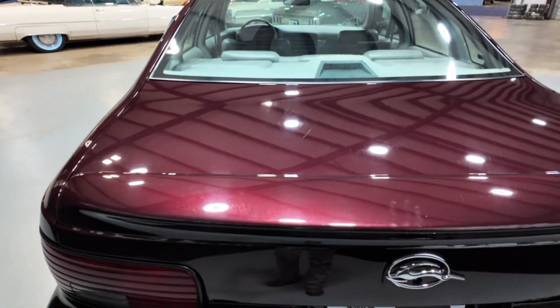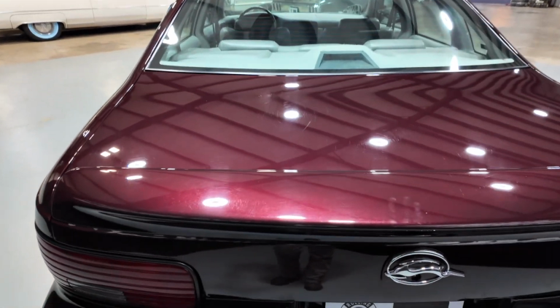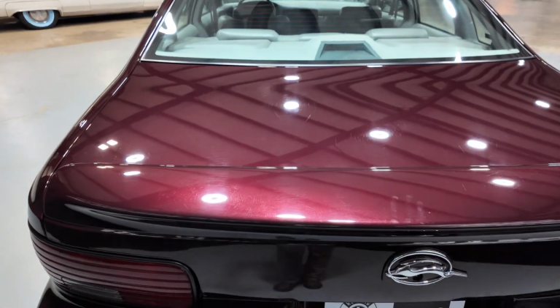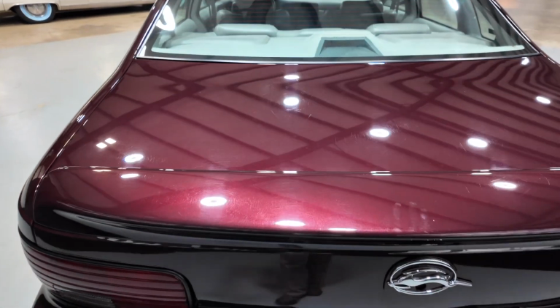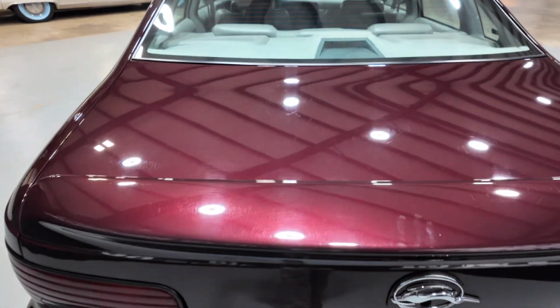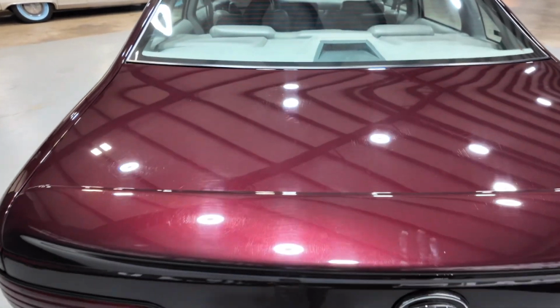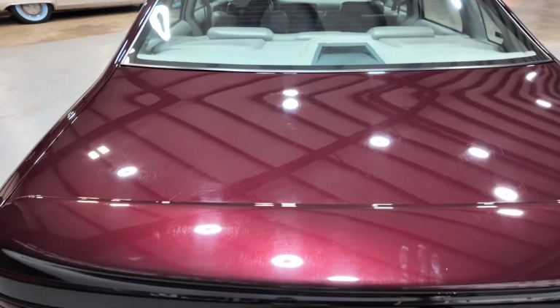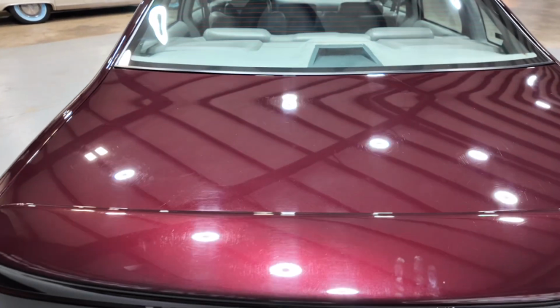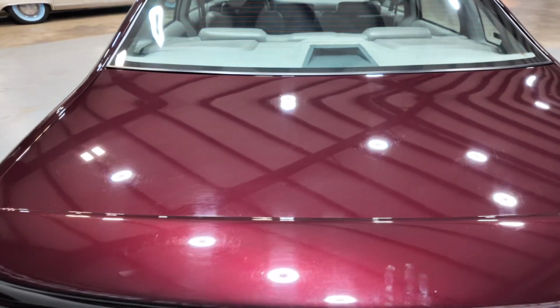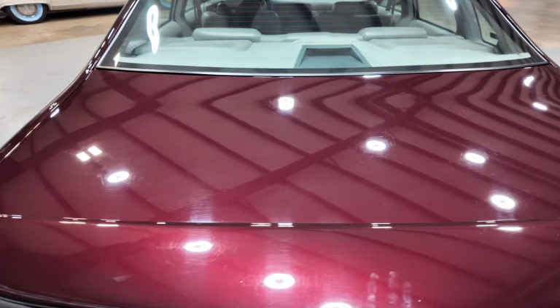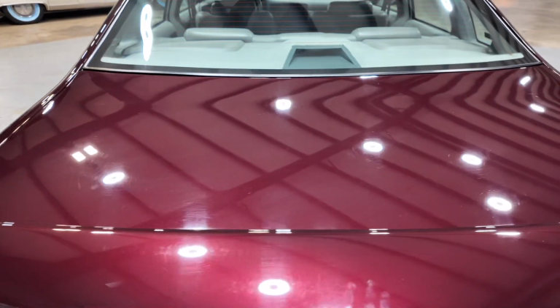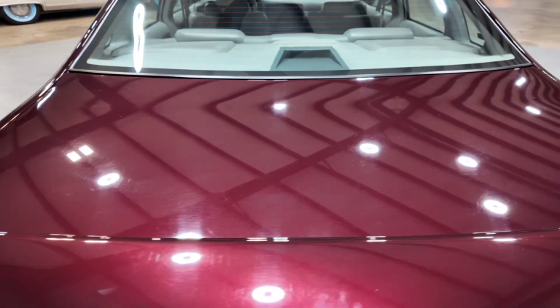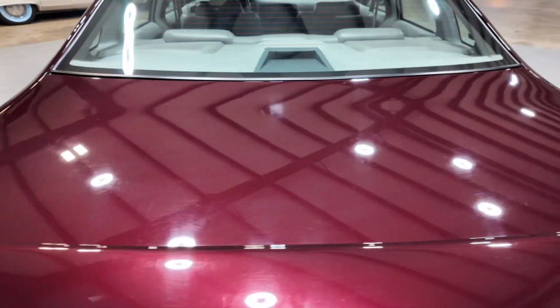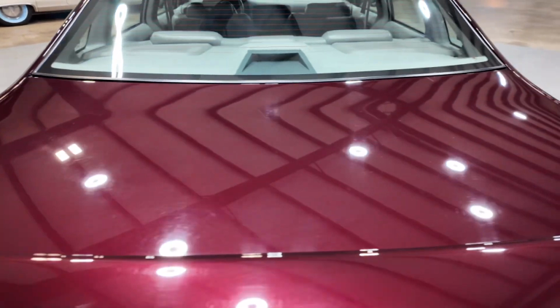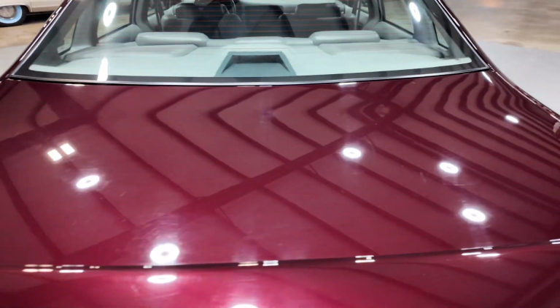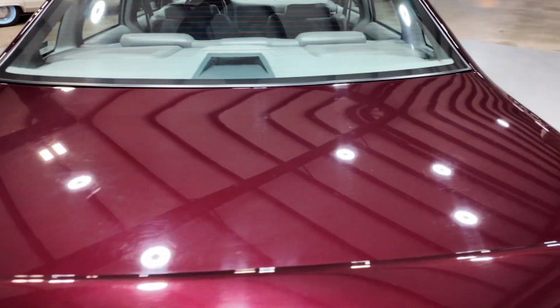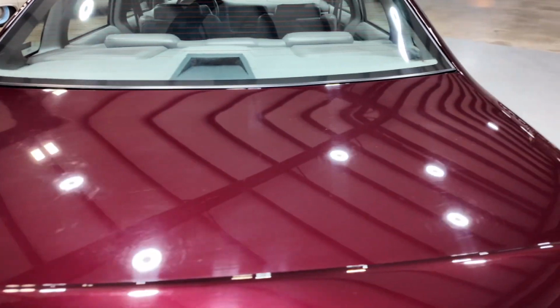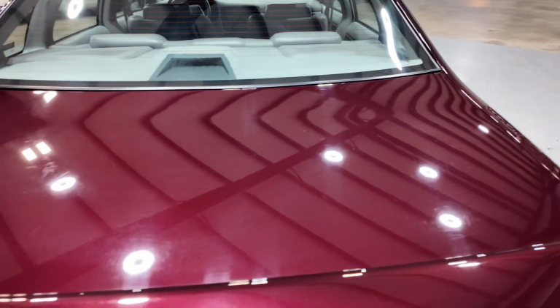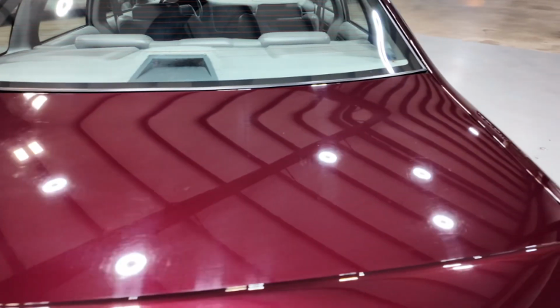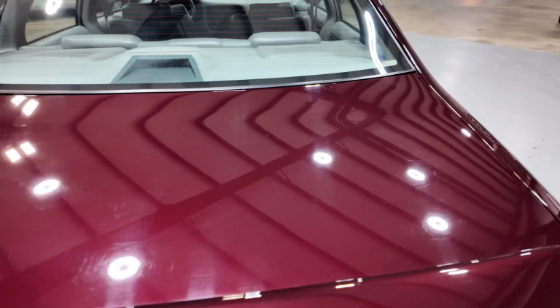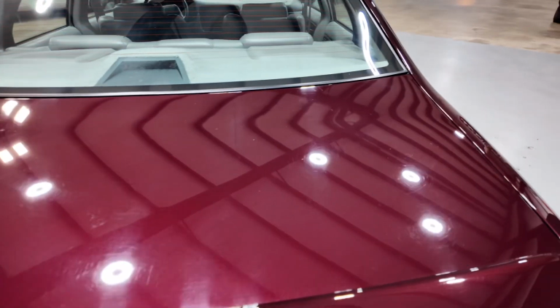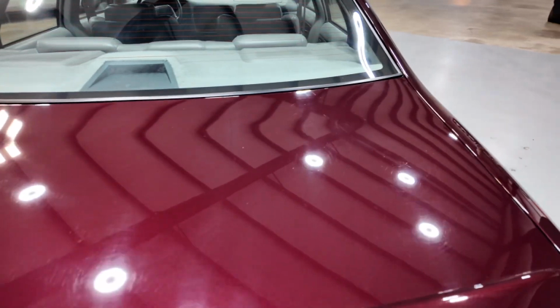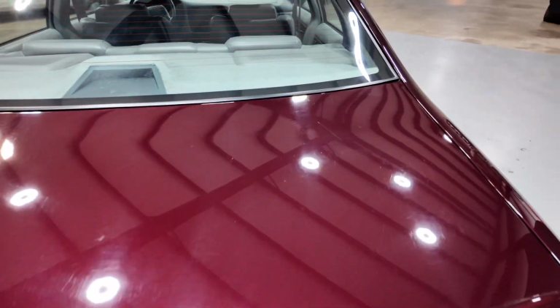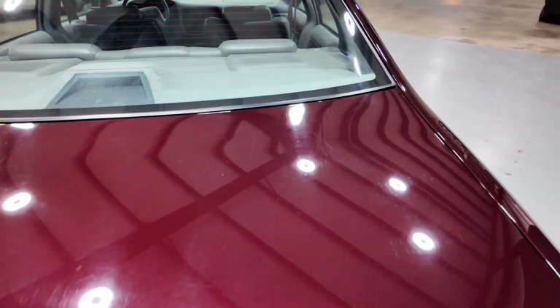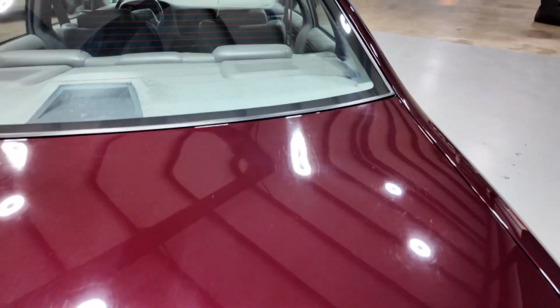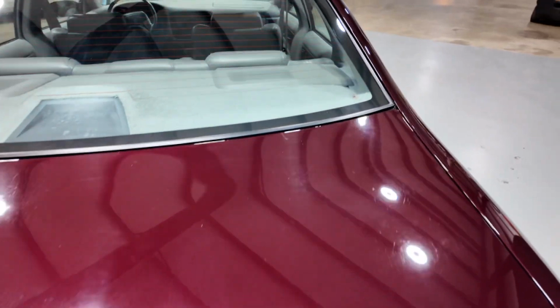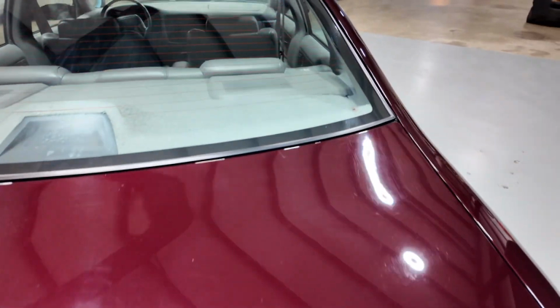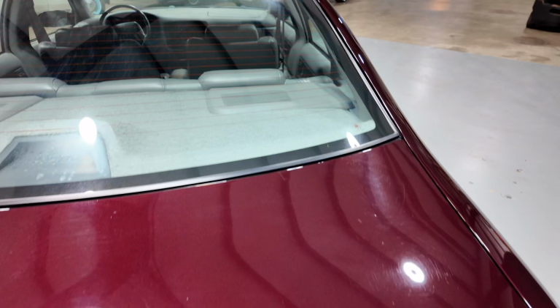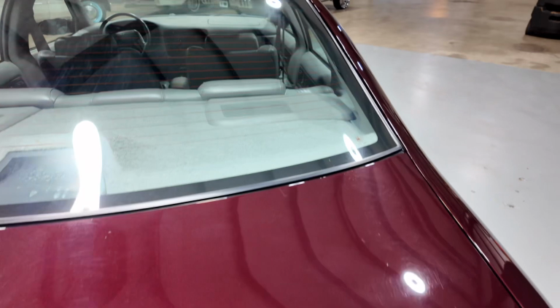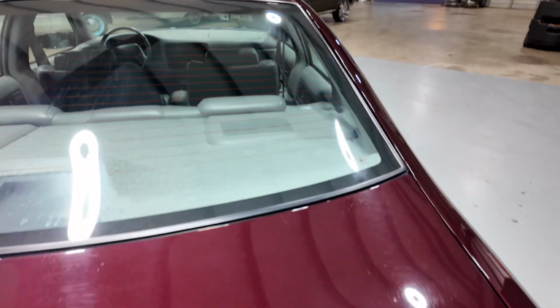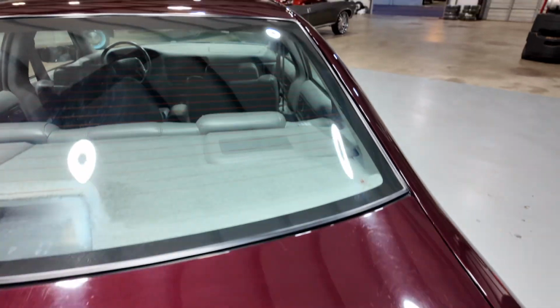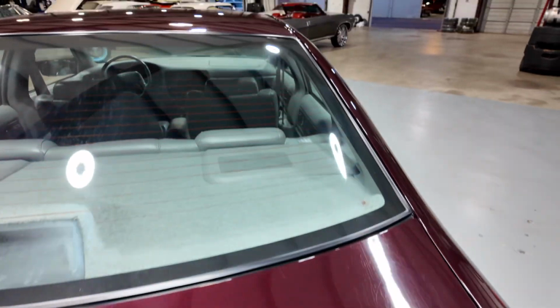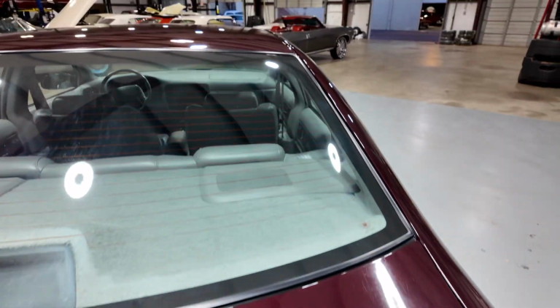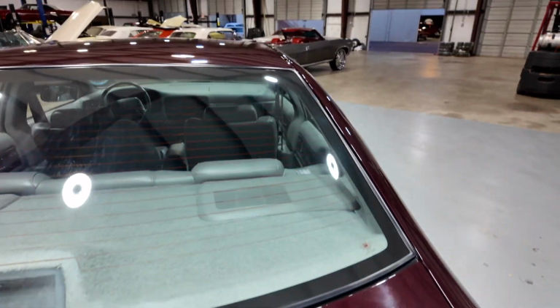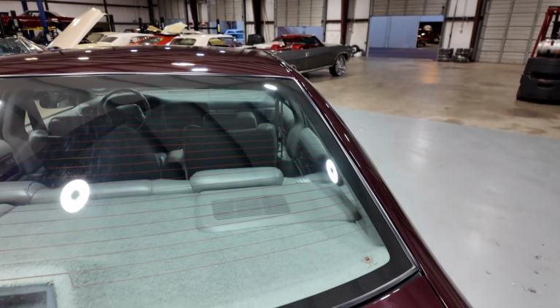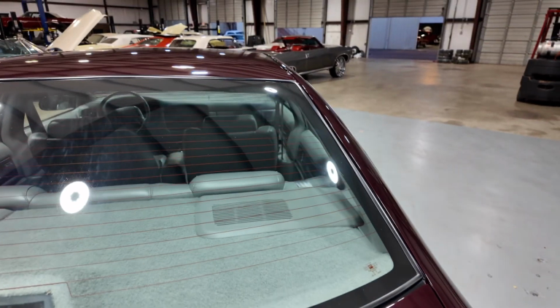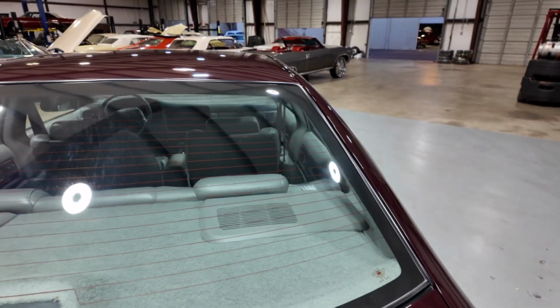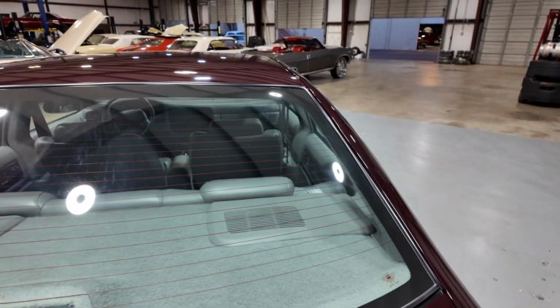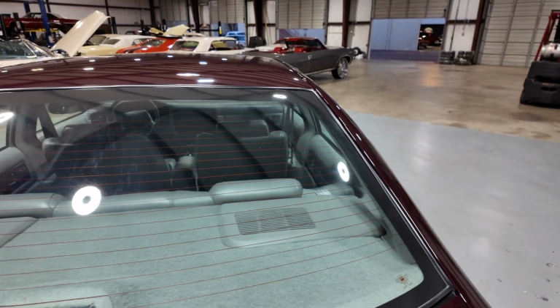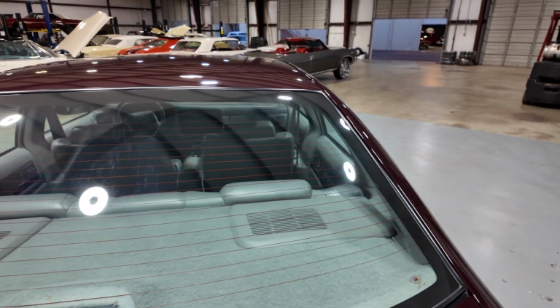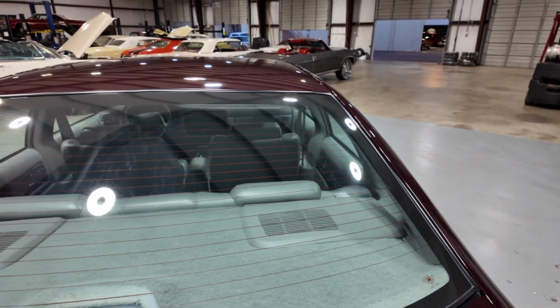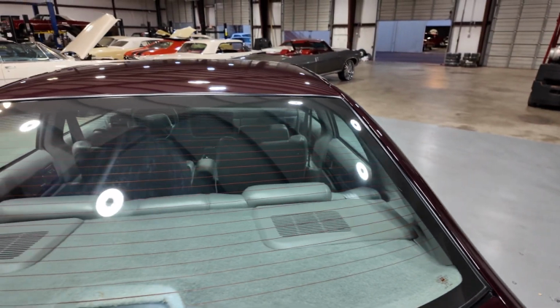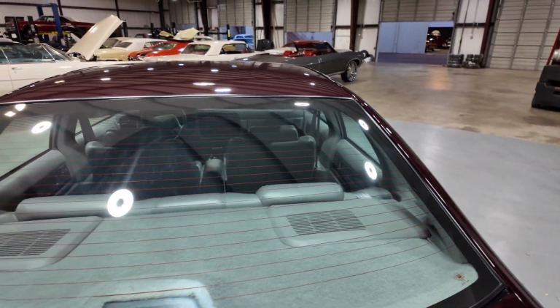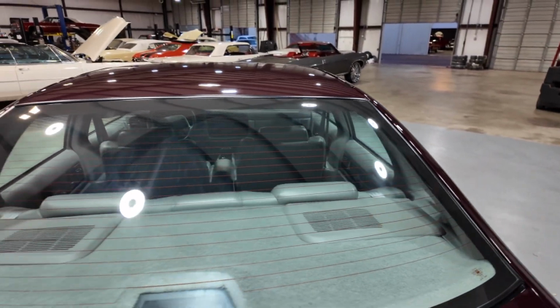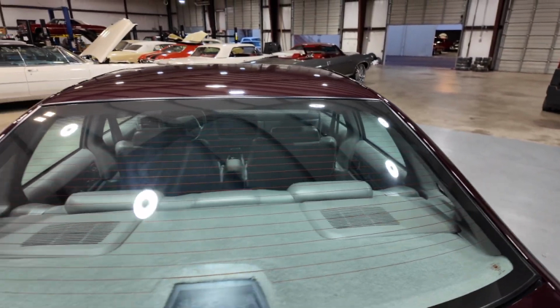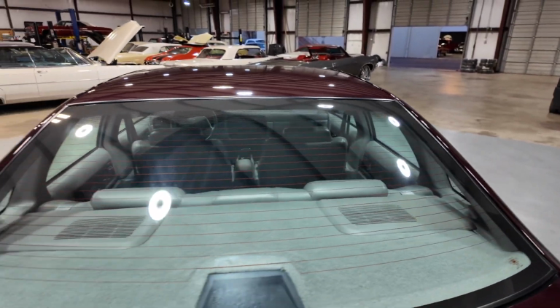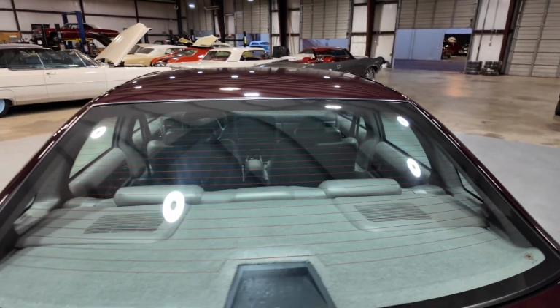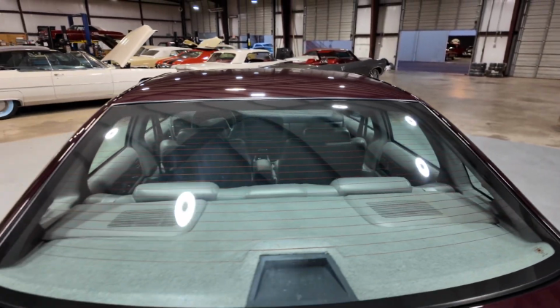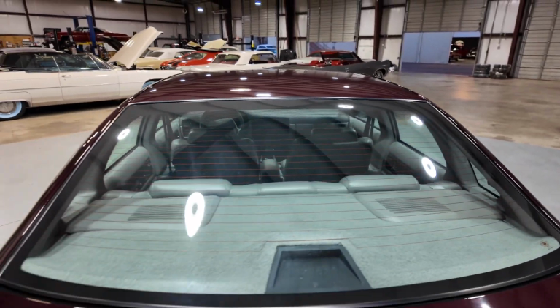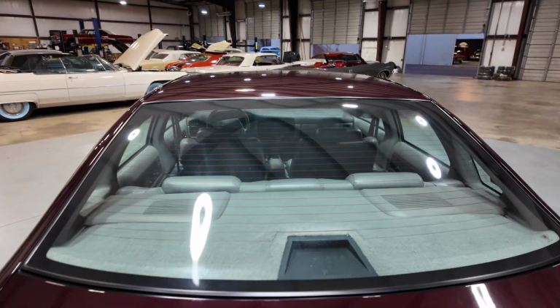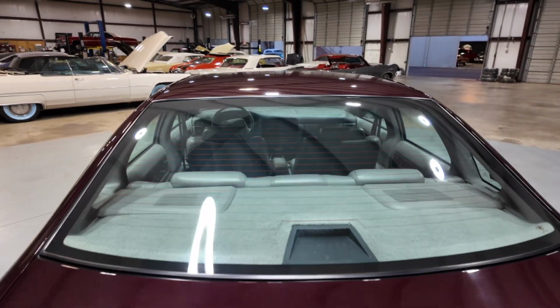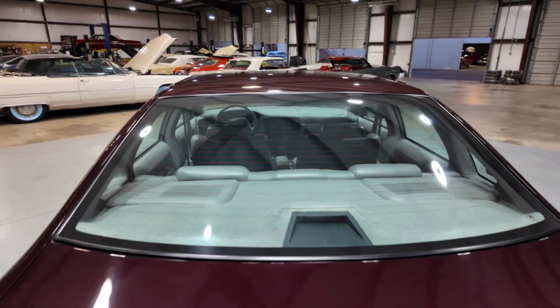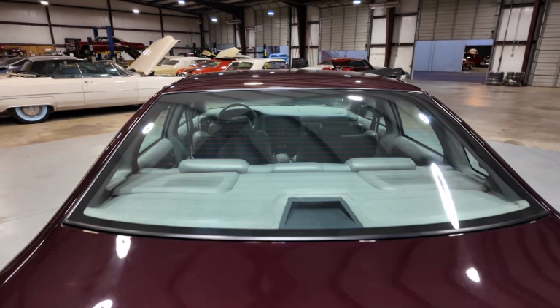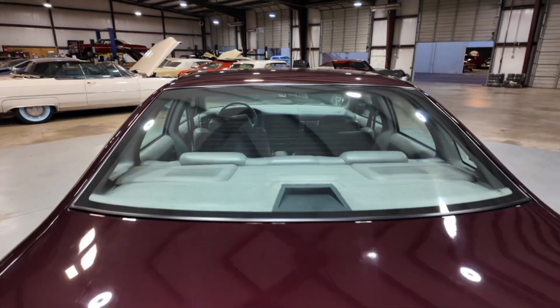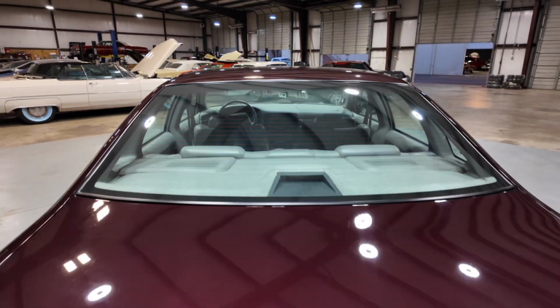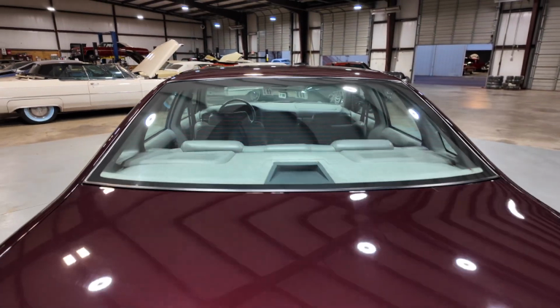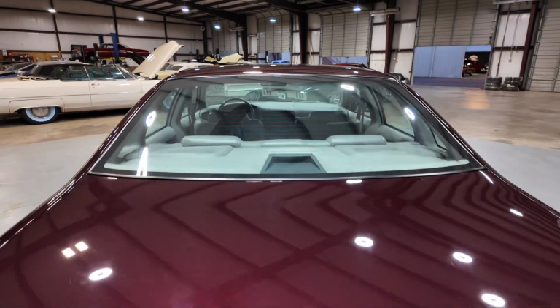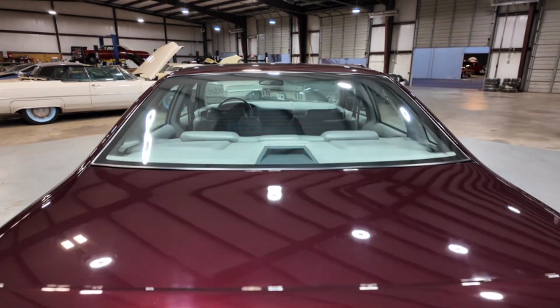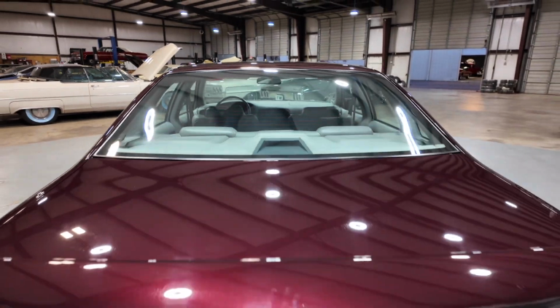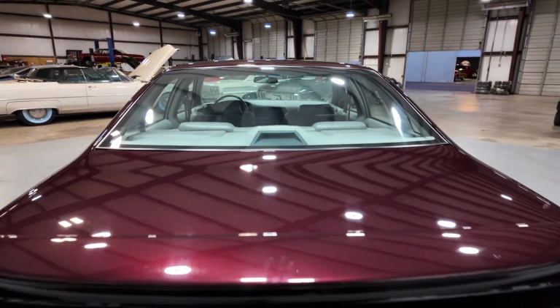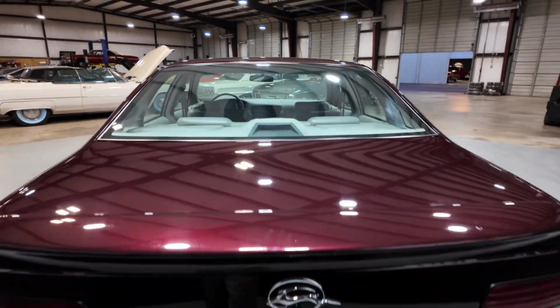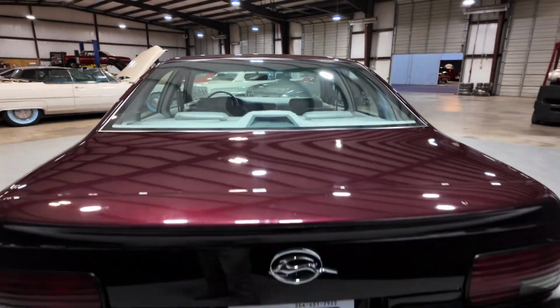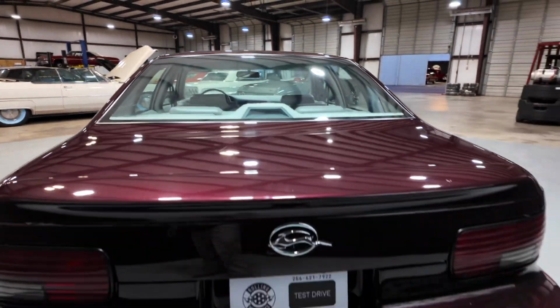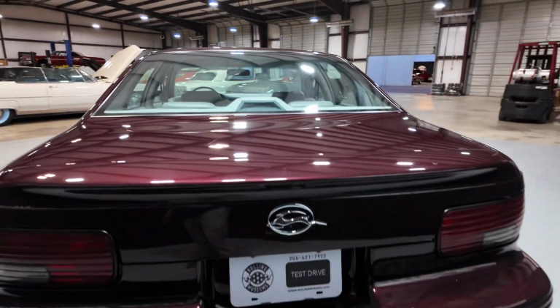I'll try to drop a picture of the Quarter Classic so y'all can see what she'll look like with them. But you can purchase her with or without.